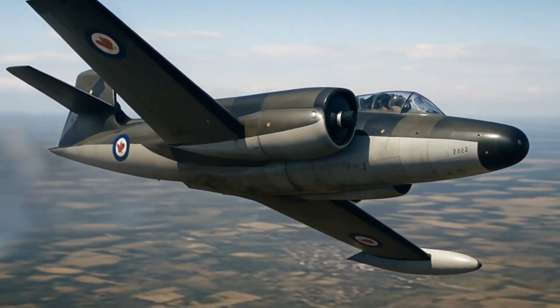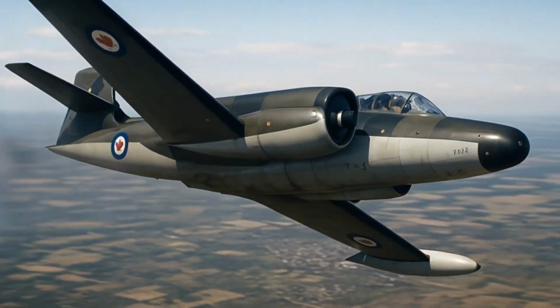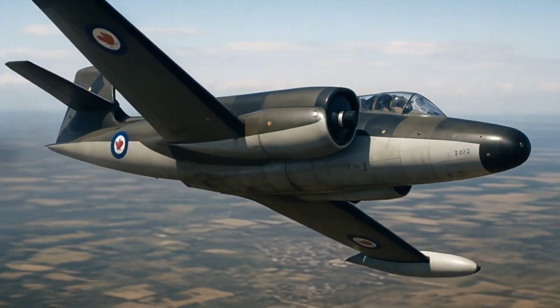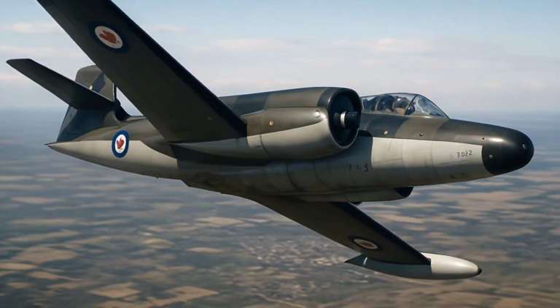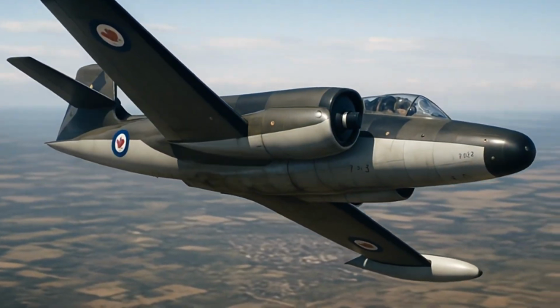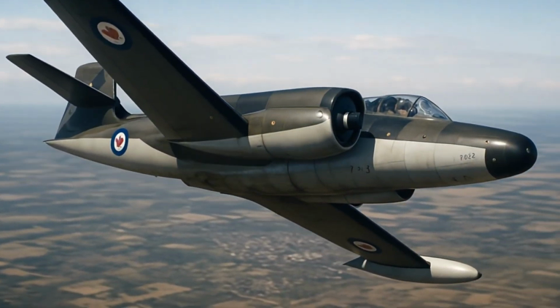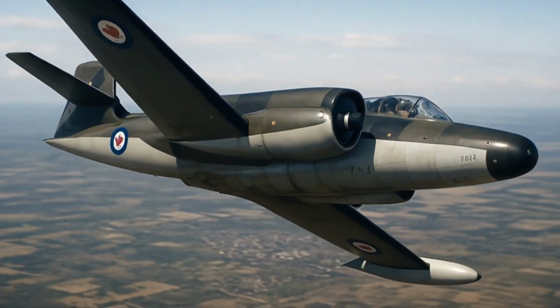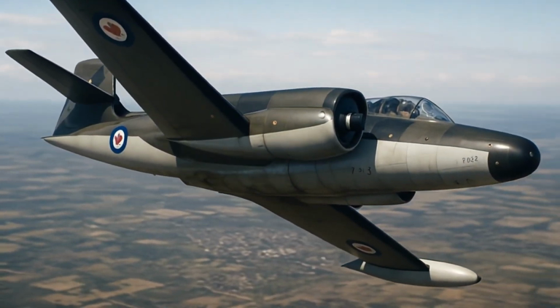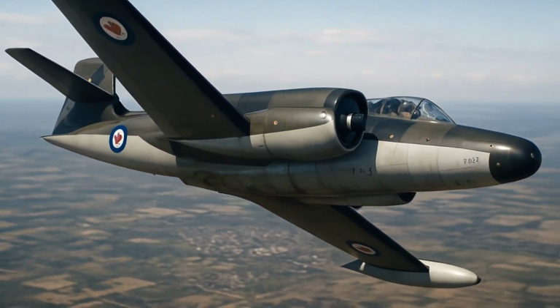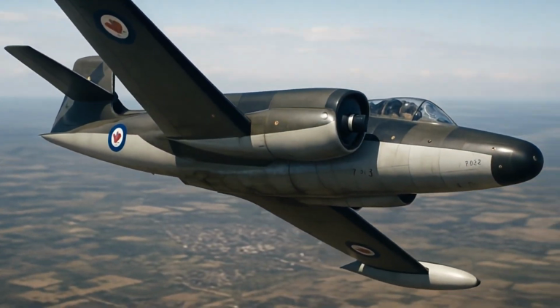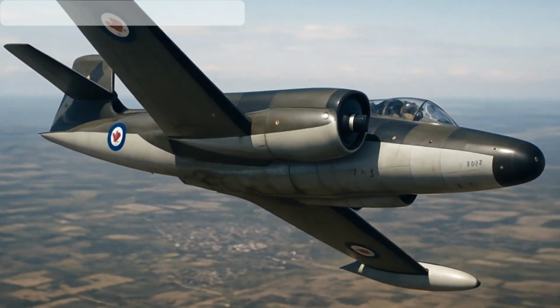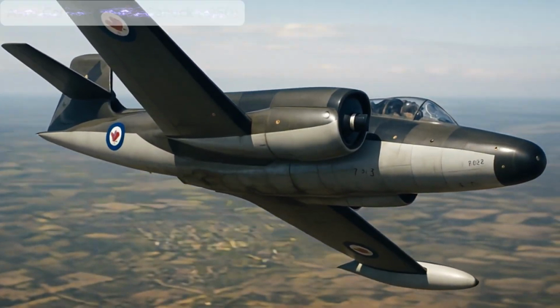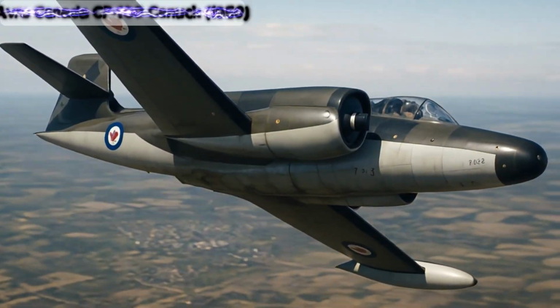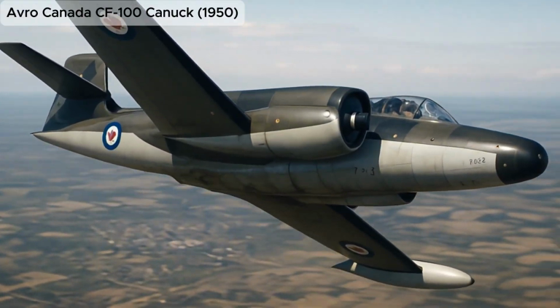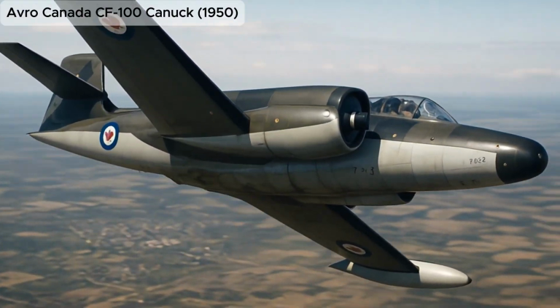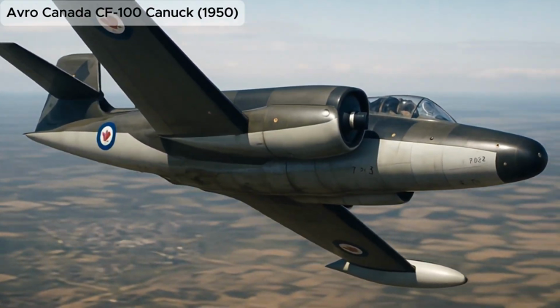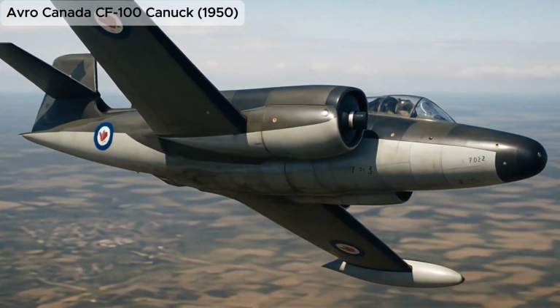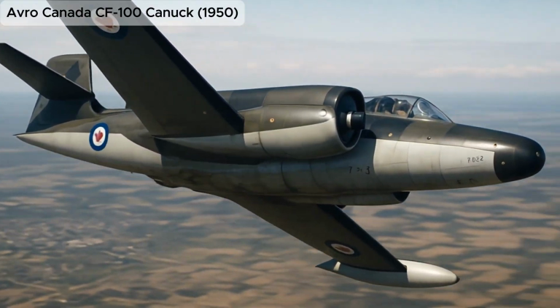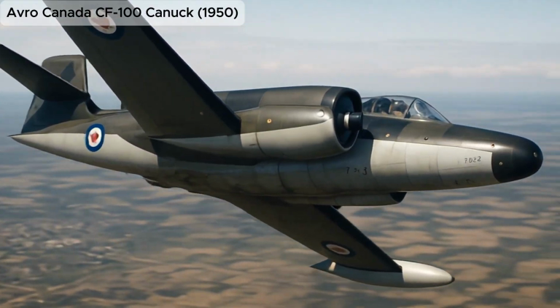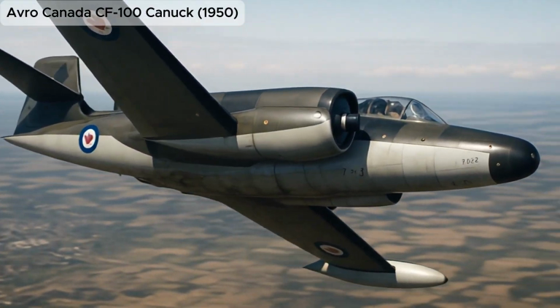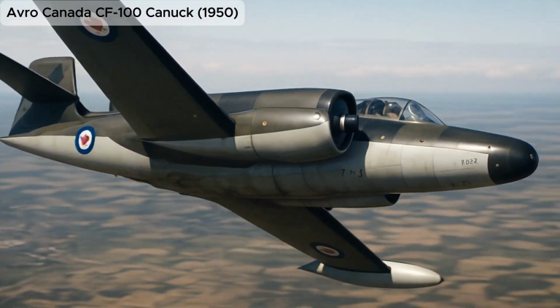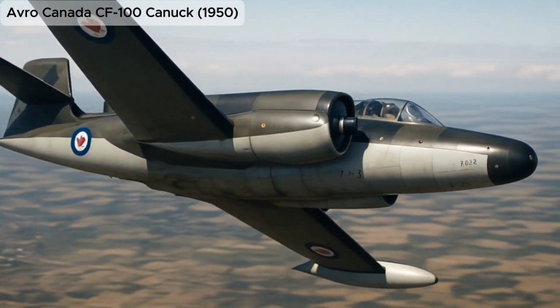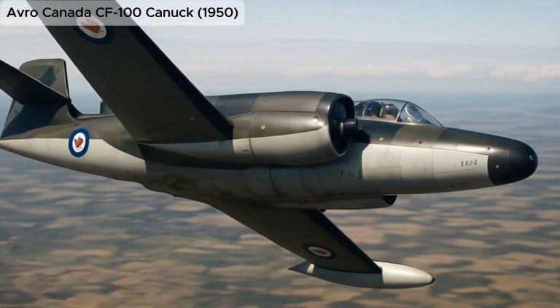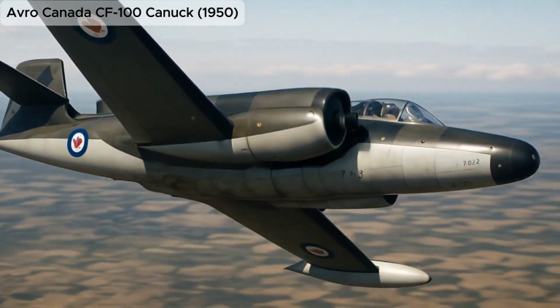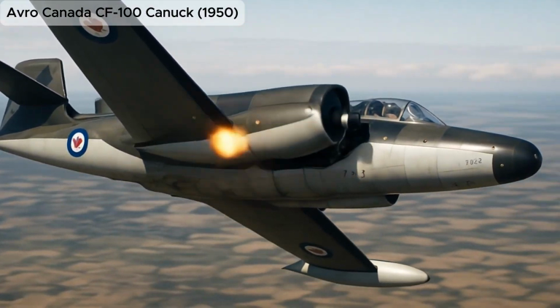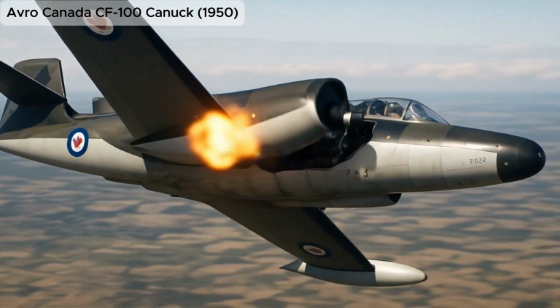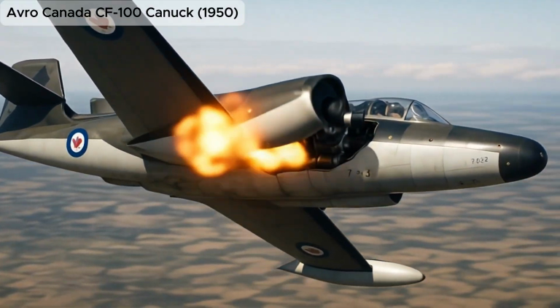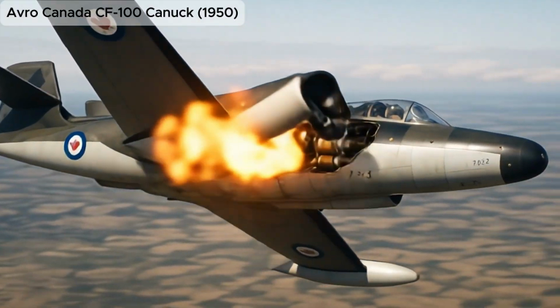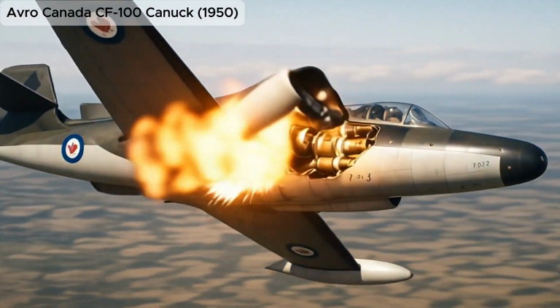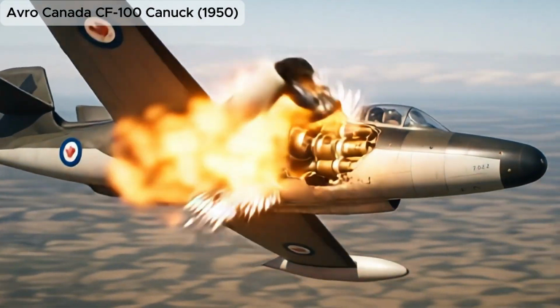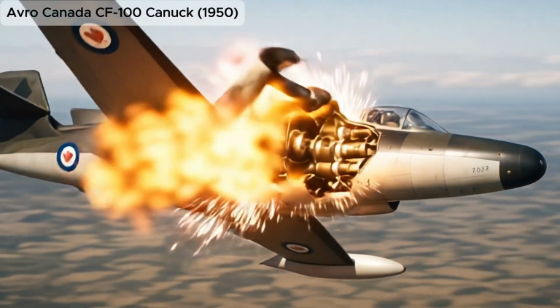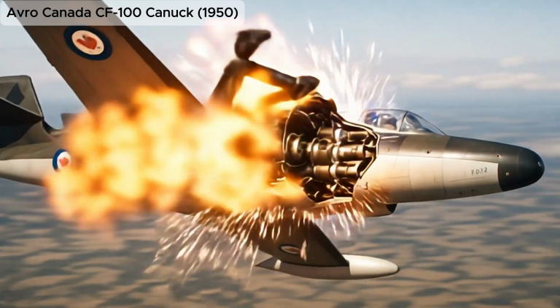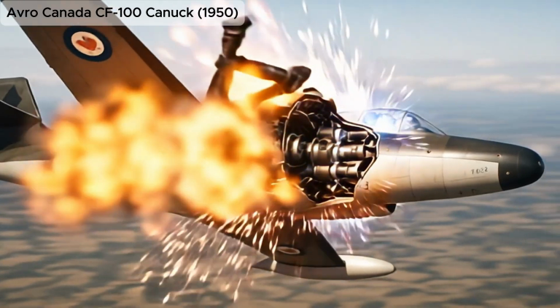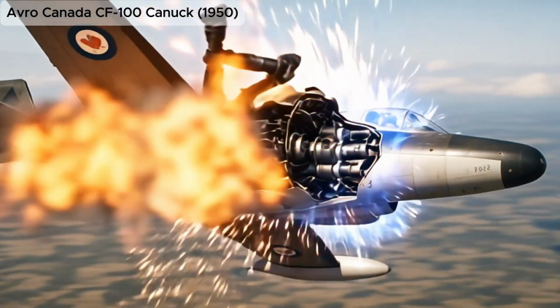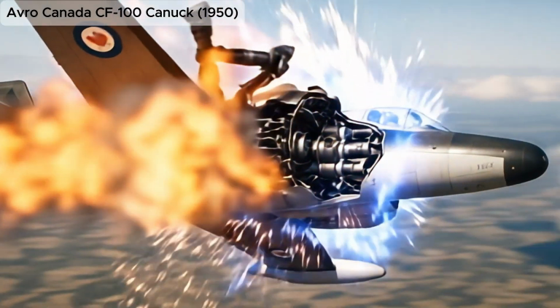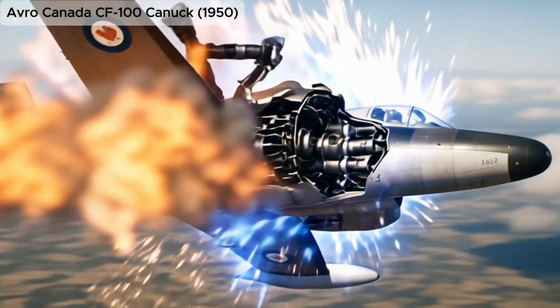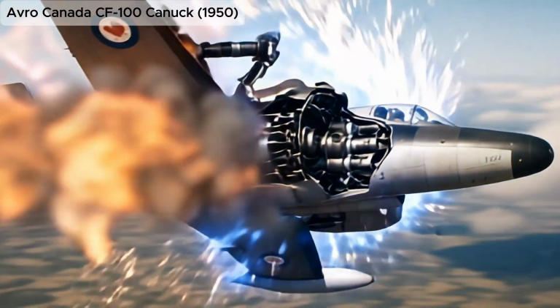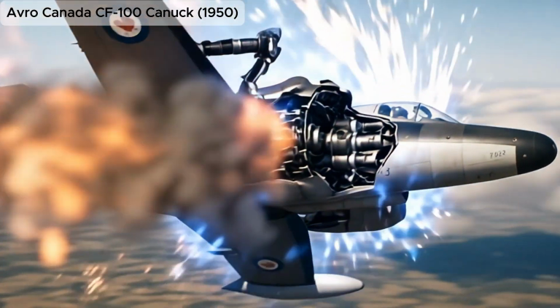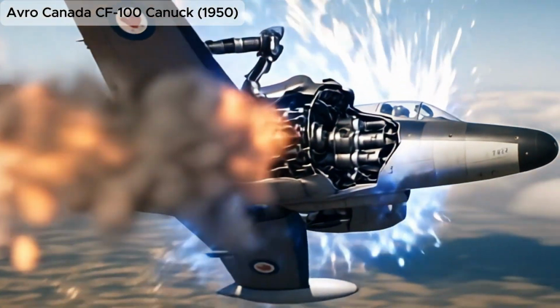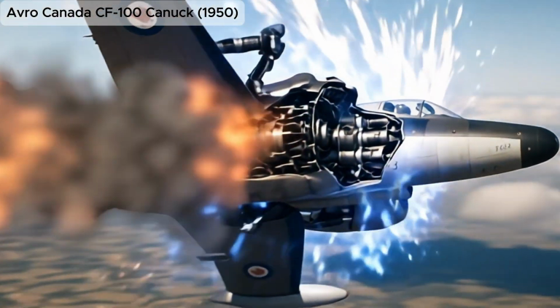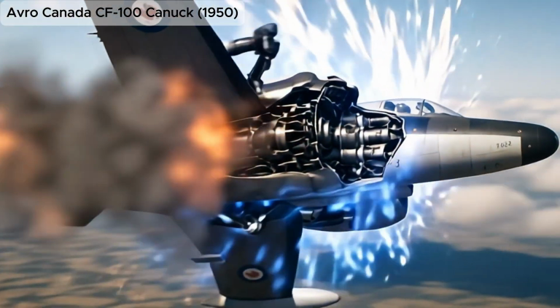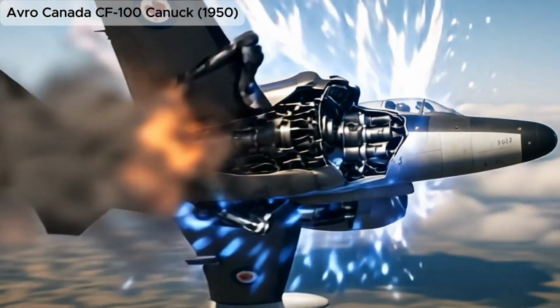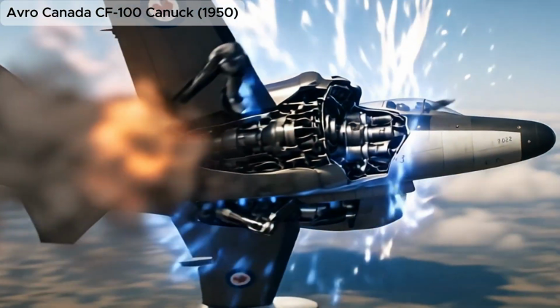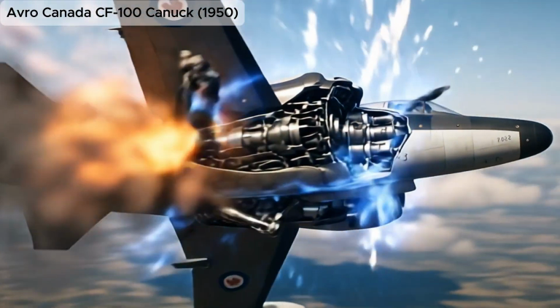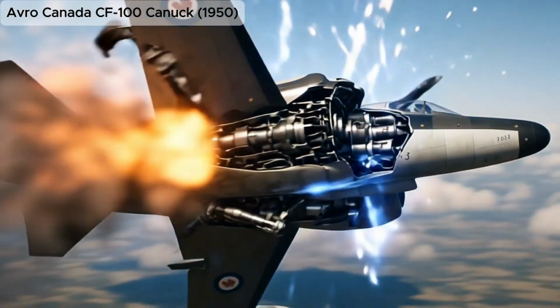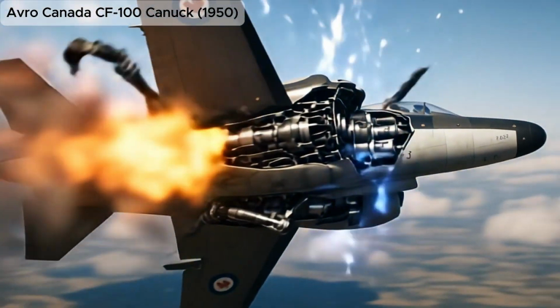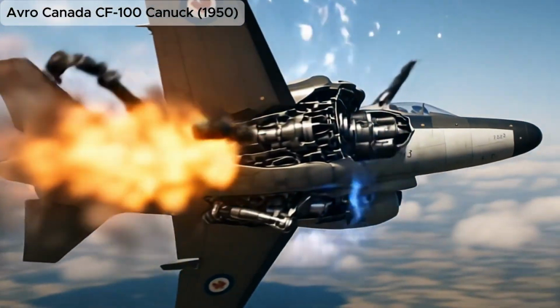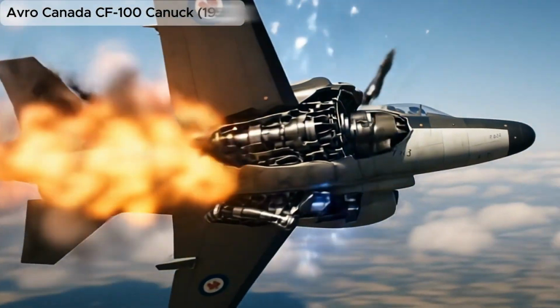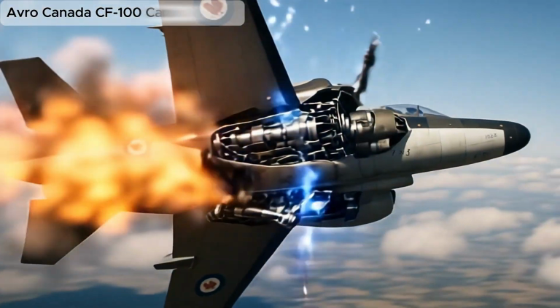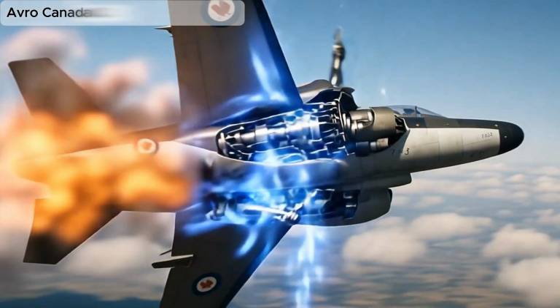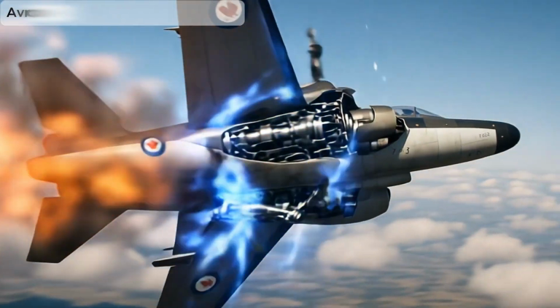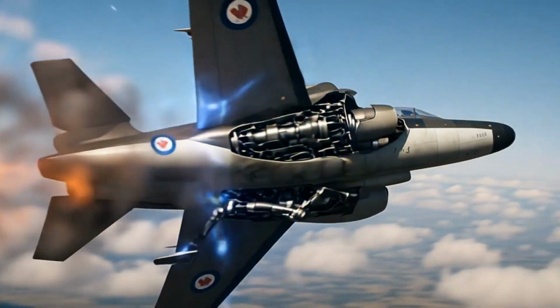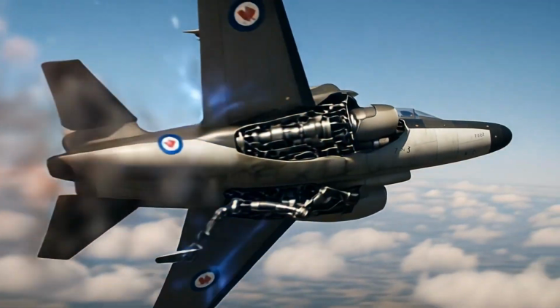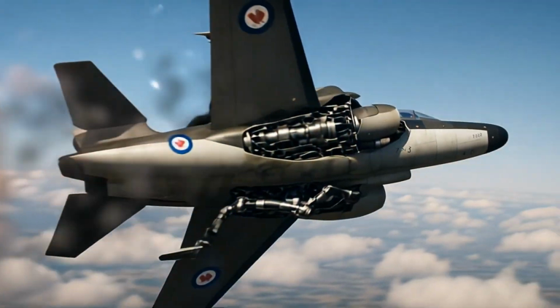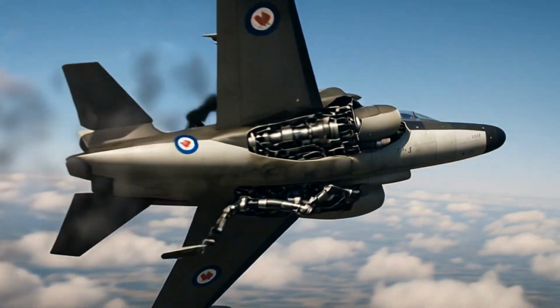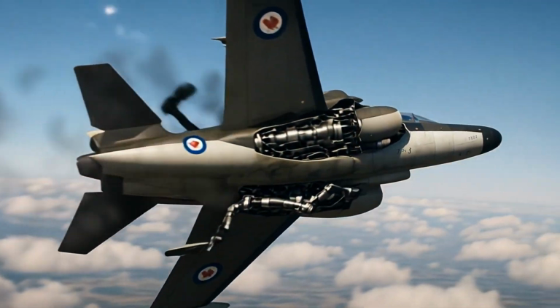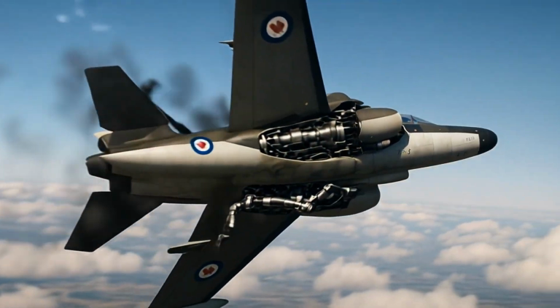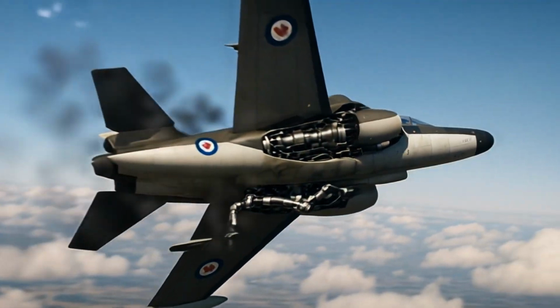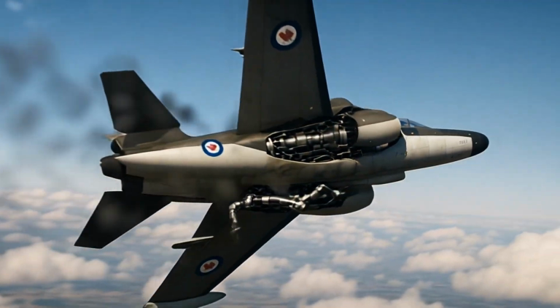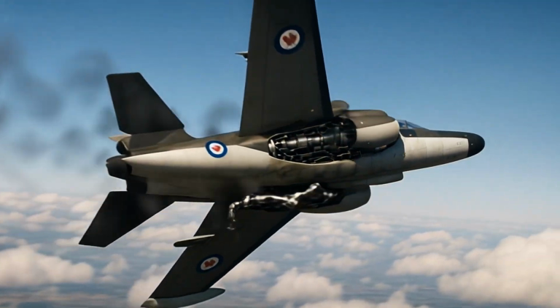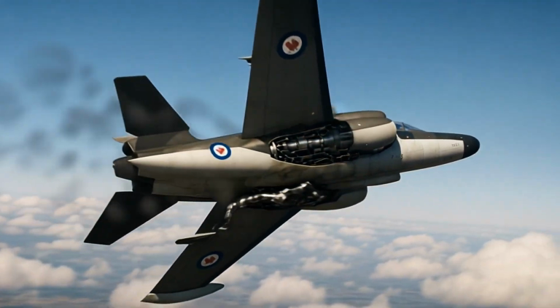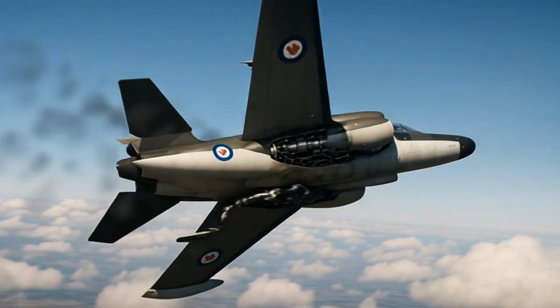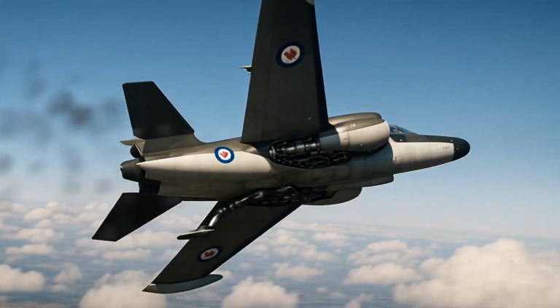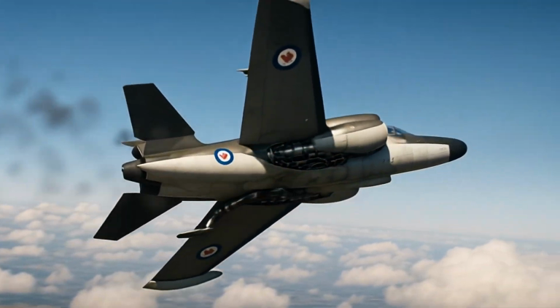Avro Canada CF-100 Canuck, an all-weather jet interceptor and the only Canadian-designed fighter to enter mass production.